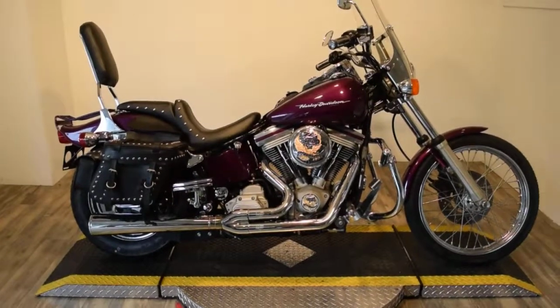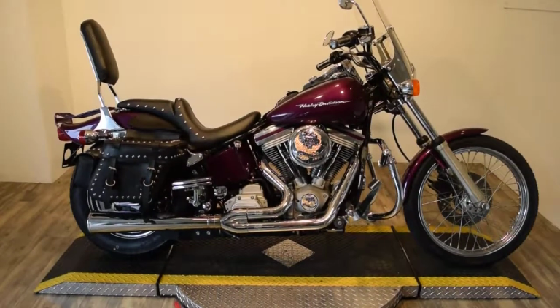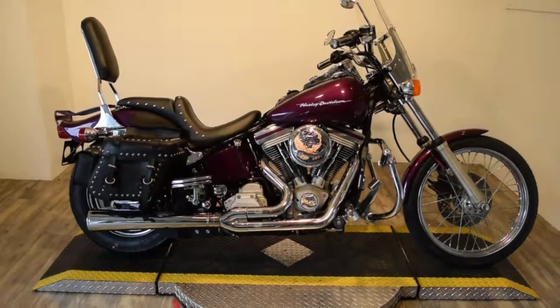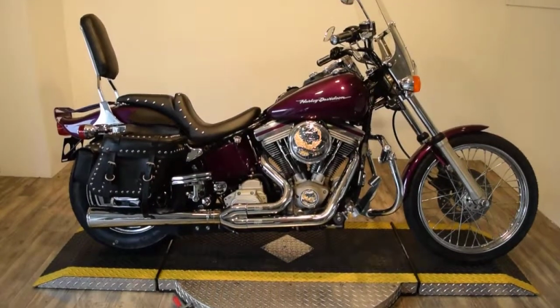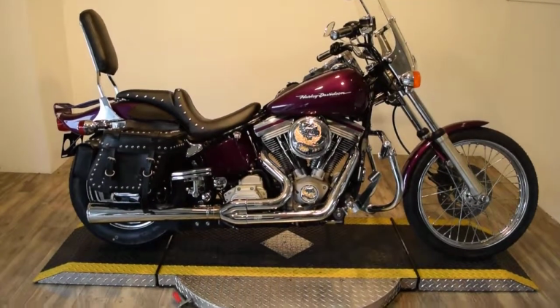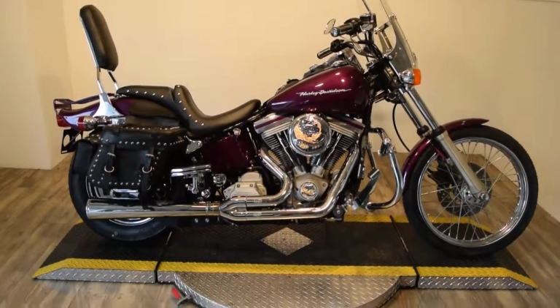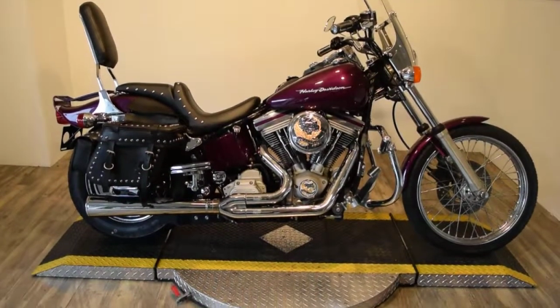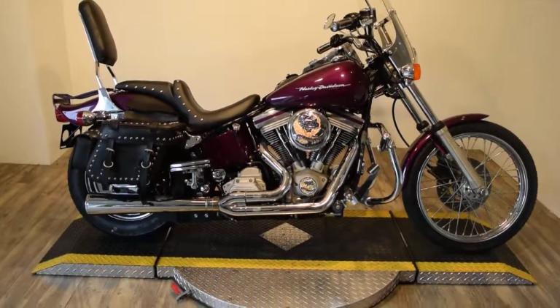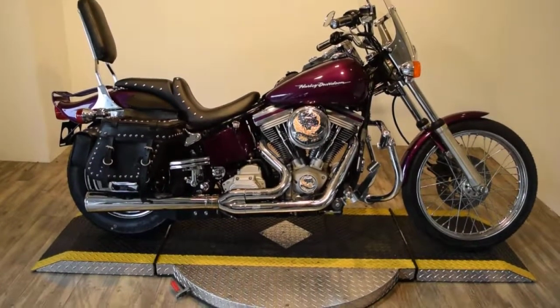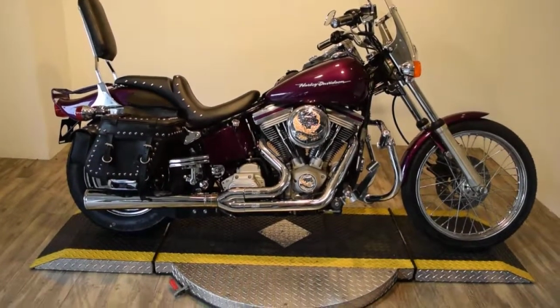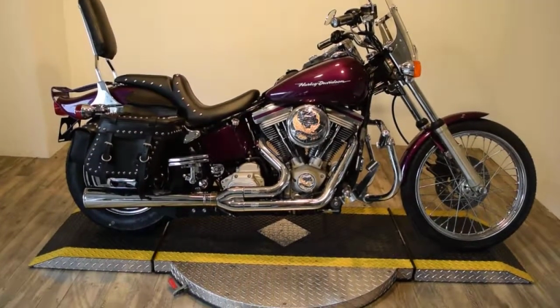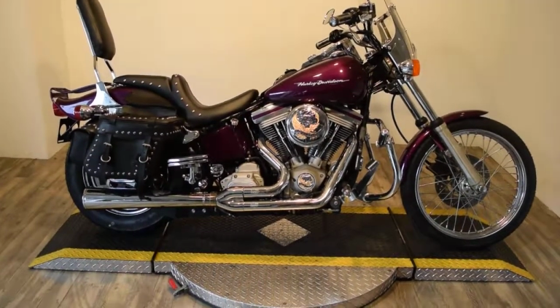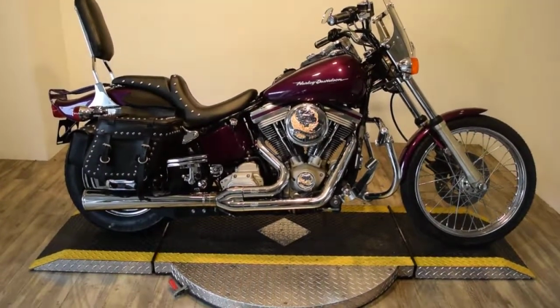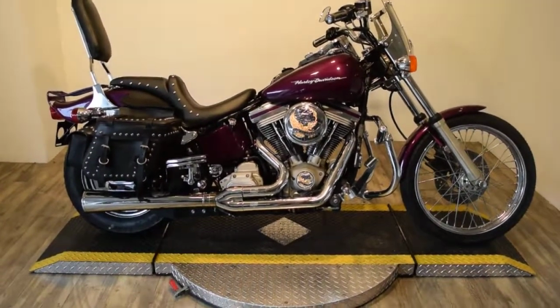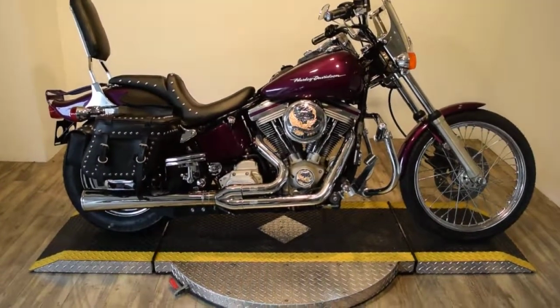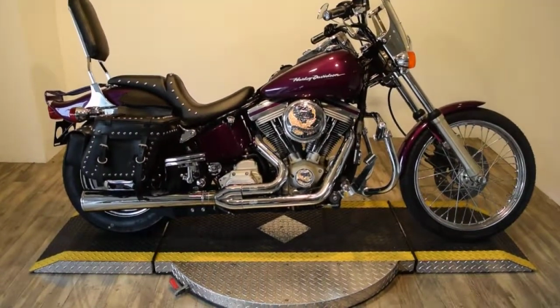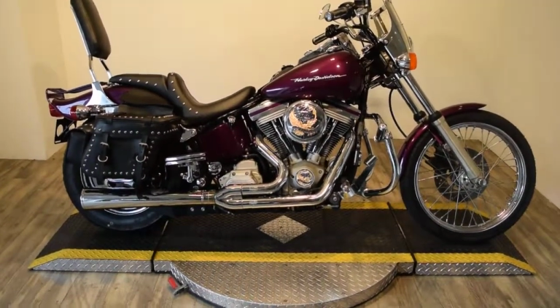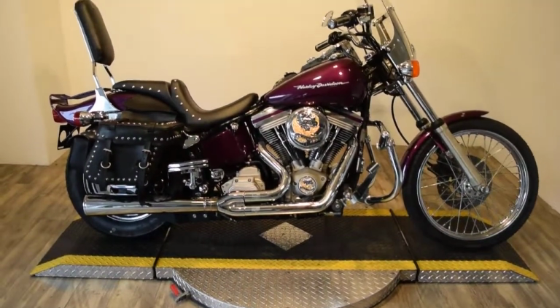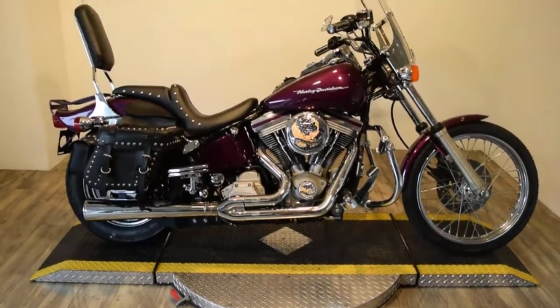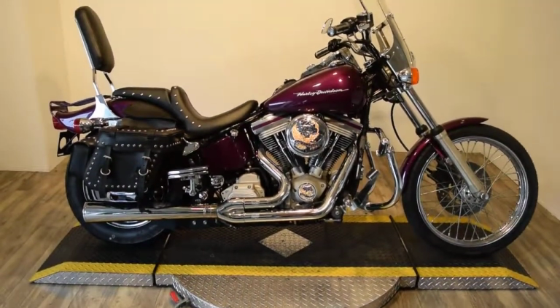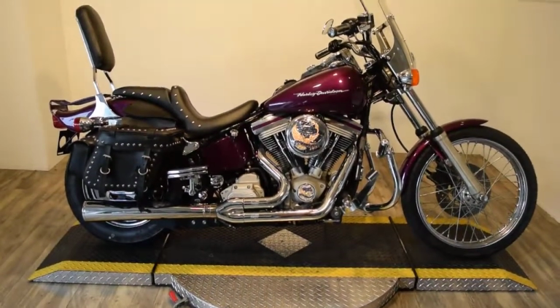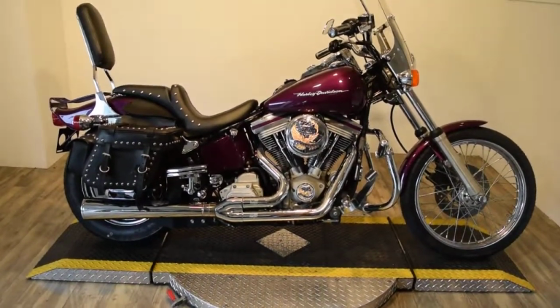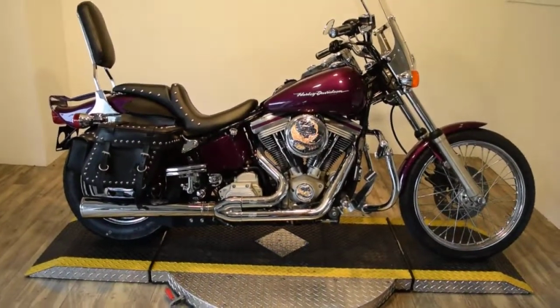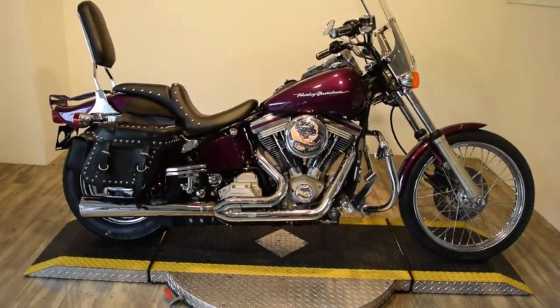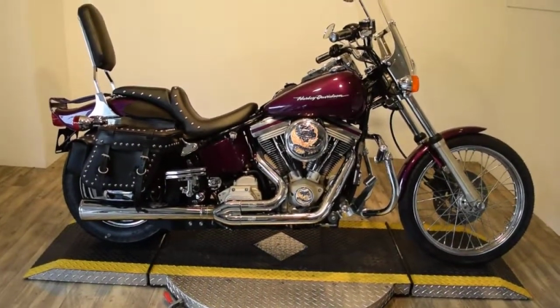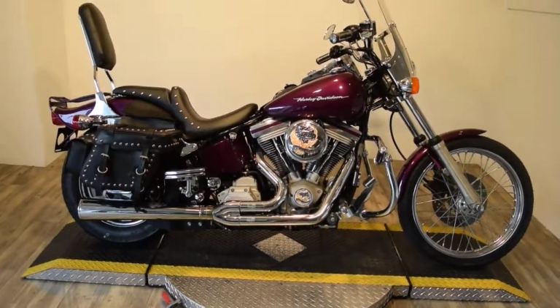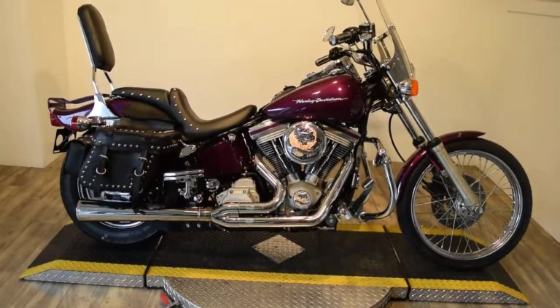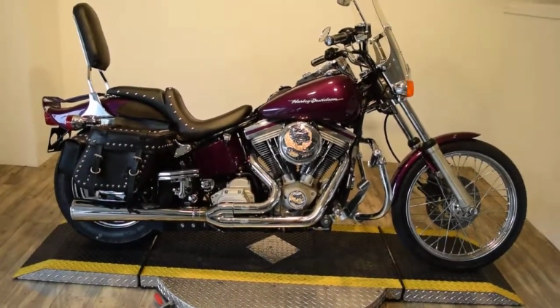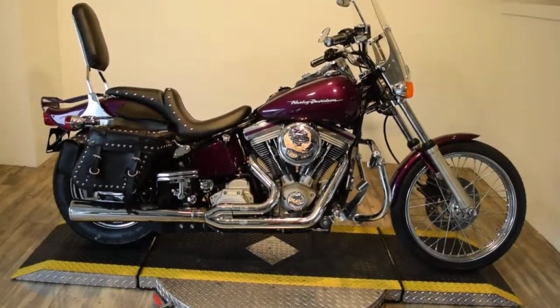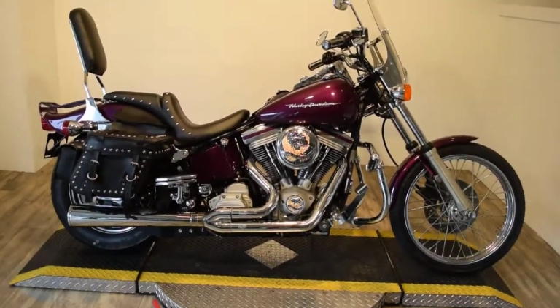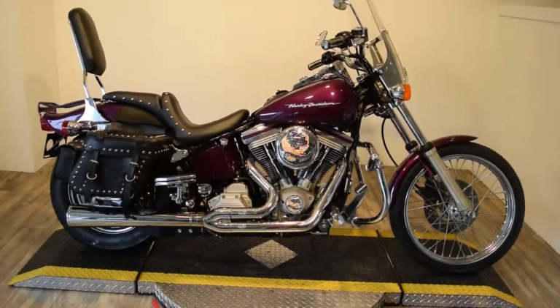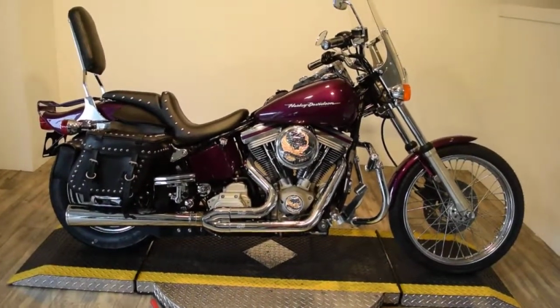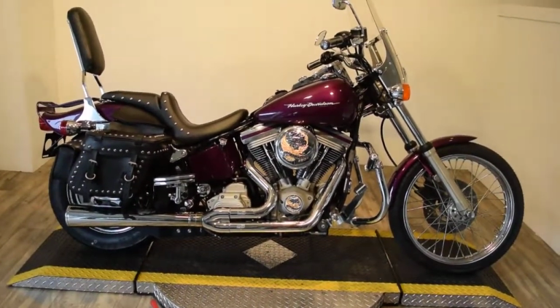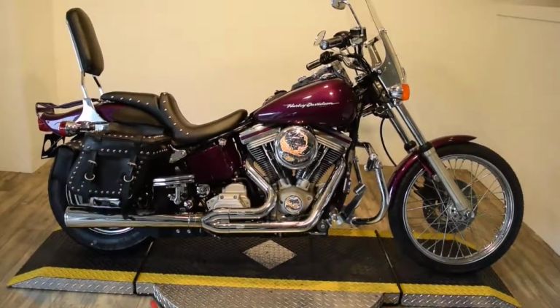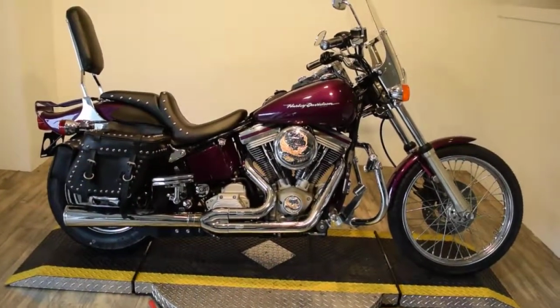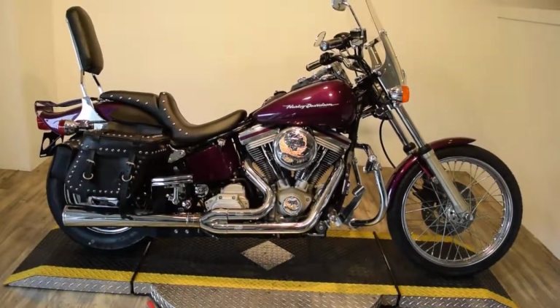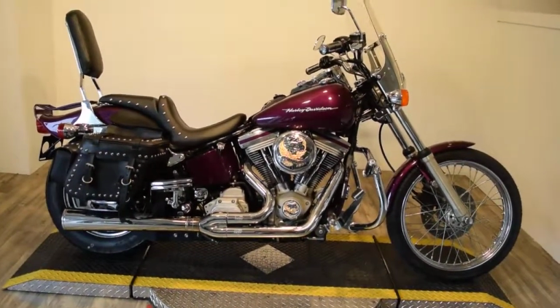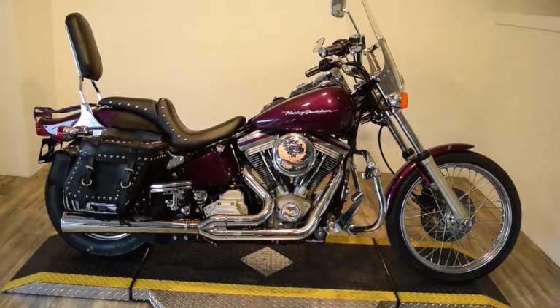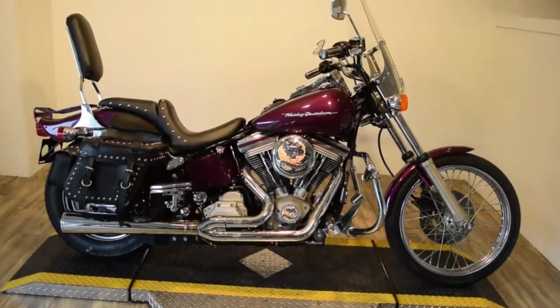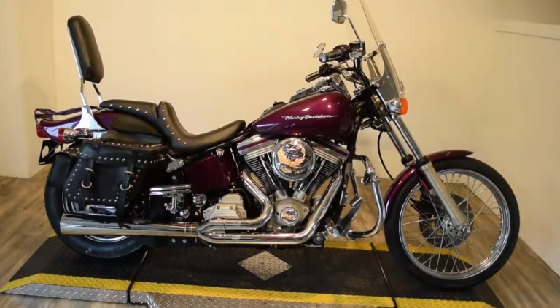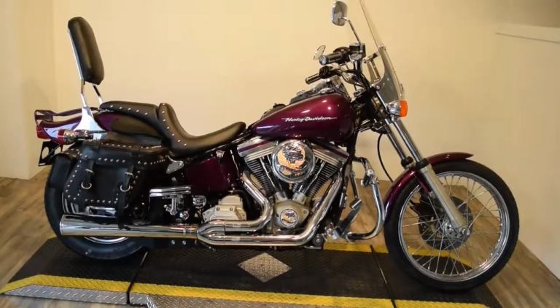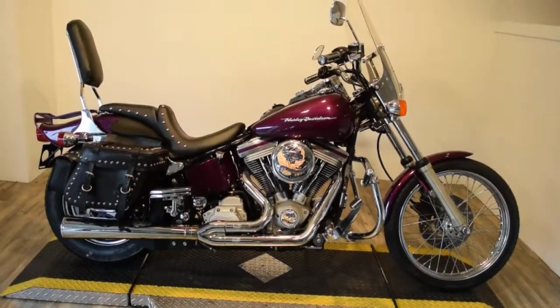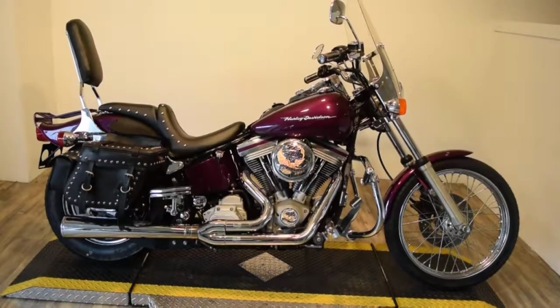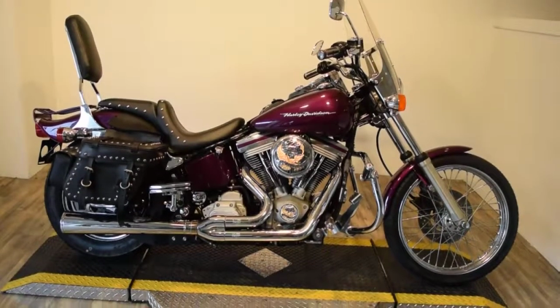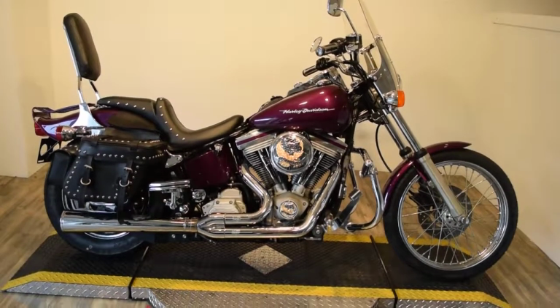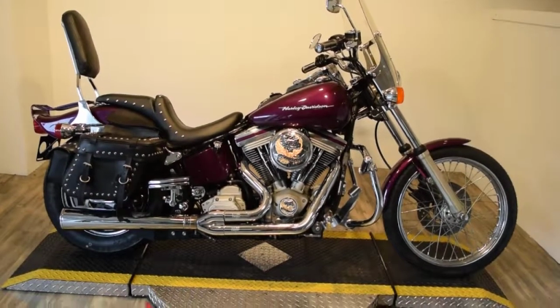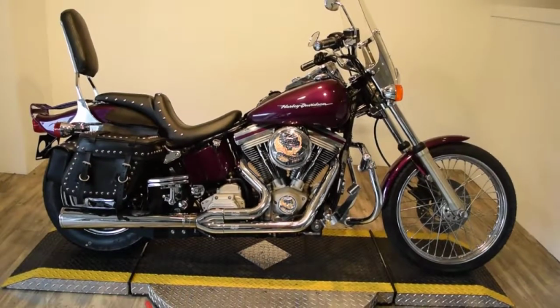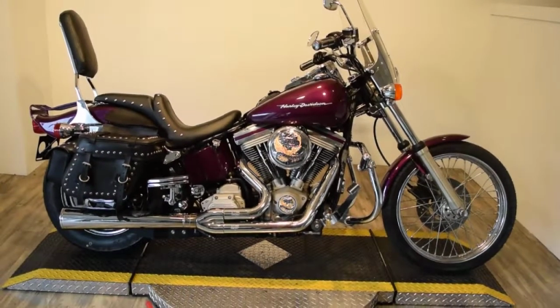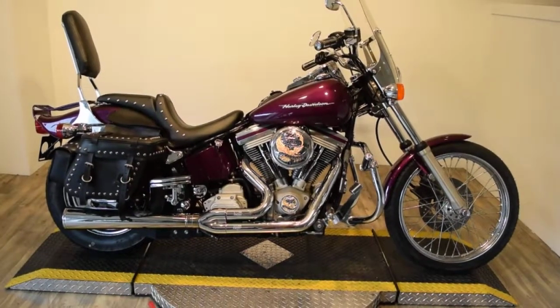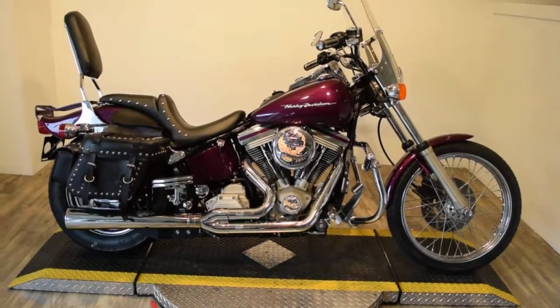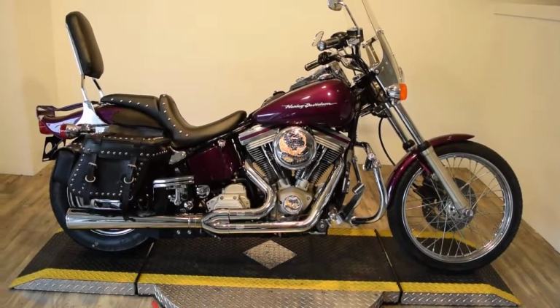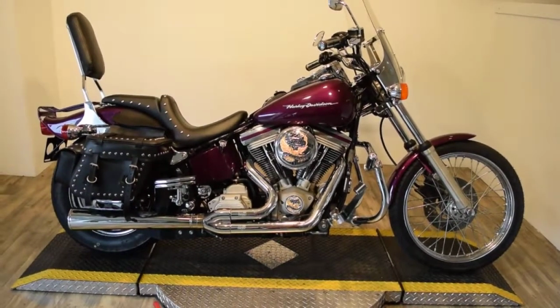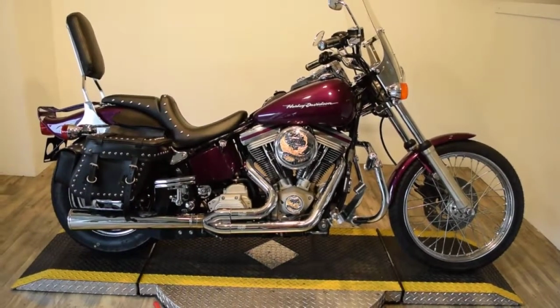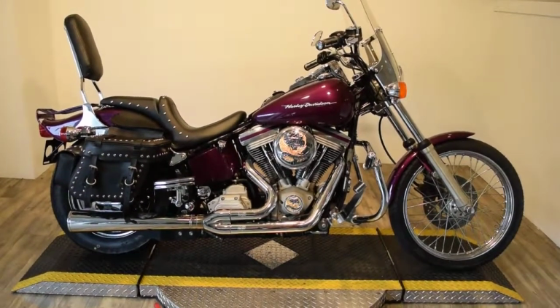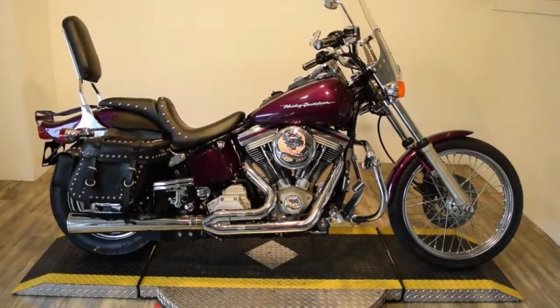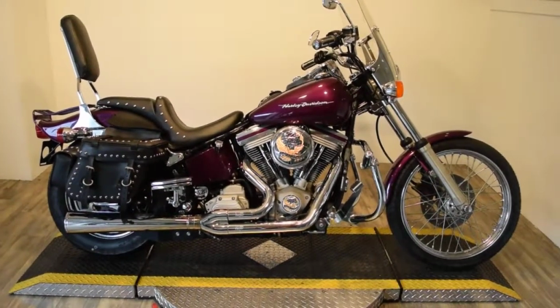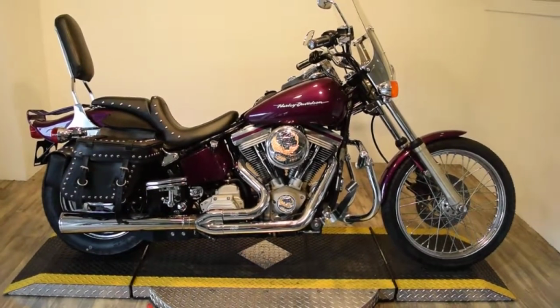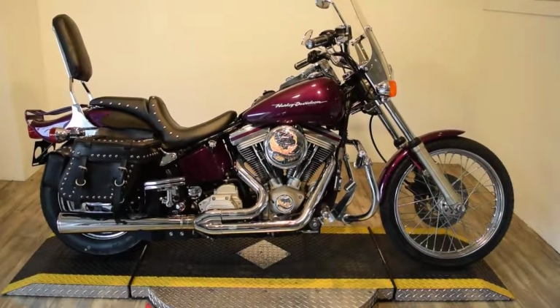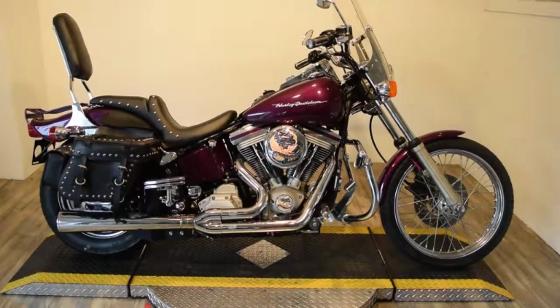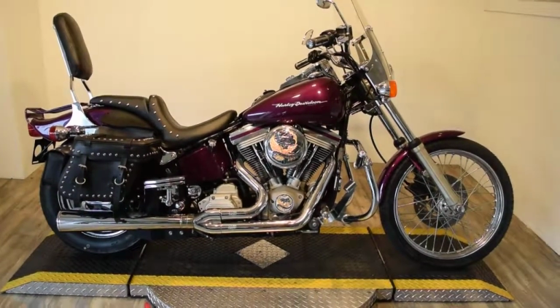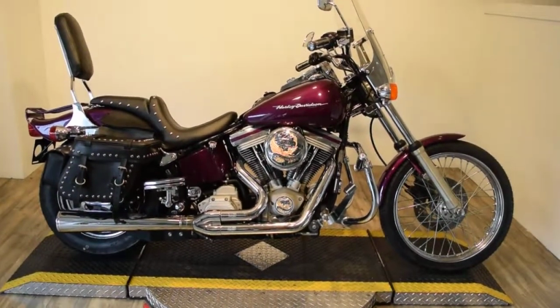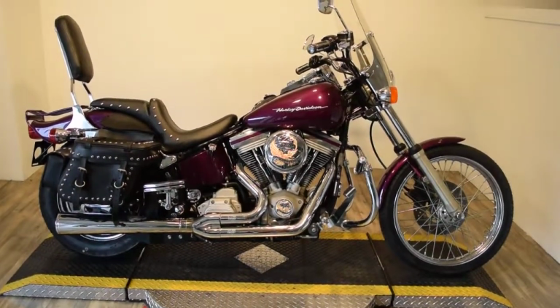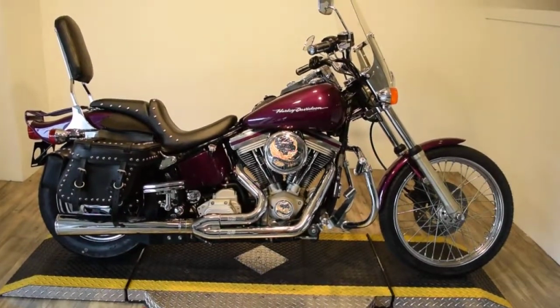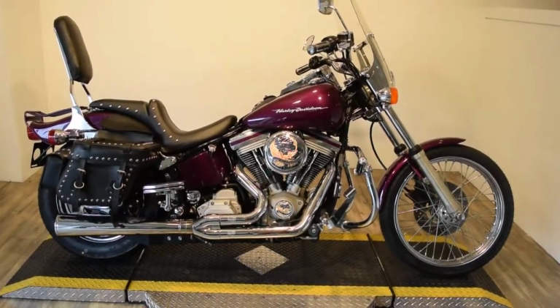Monster Power Sports is offering this 1999 Harley Davidson FXST Softail. This bike has a ton of extras on it.